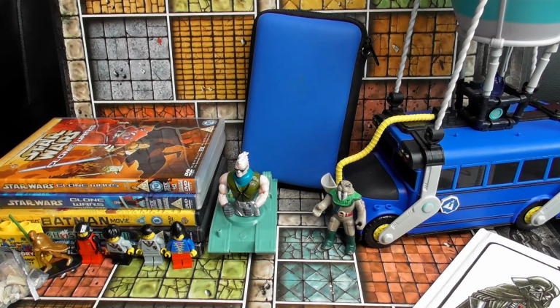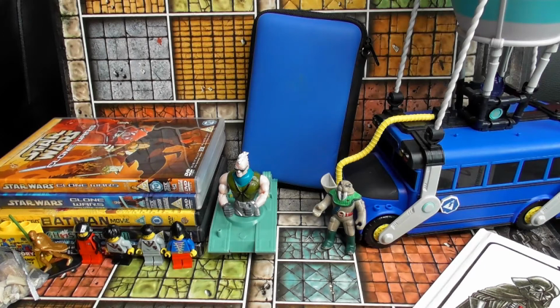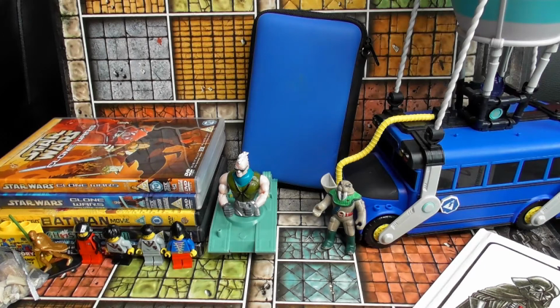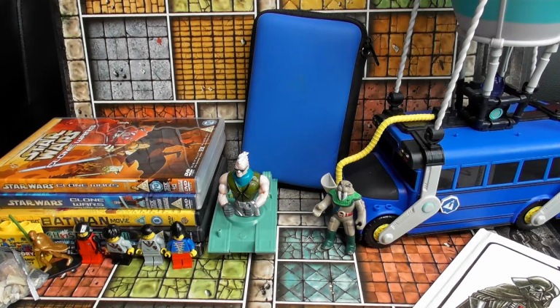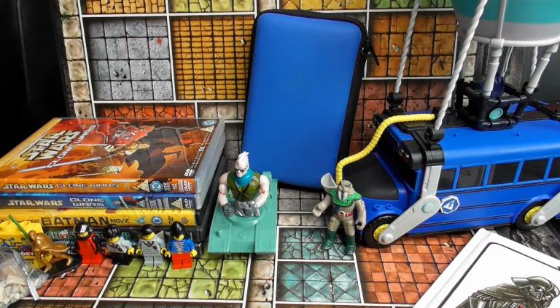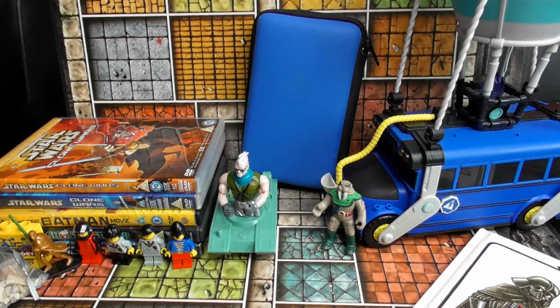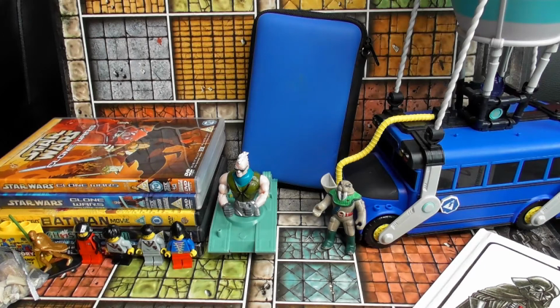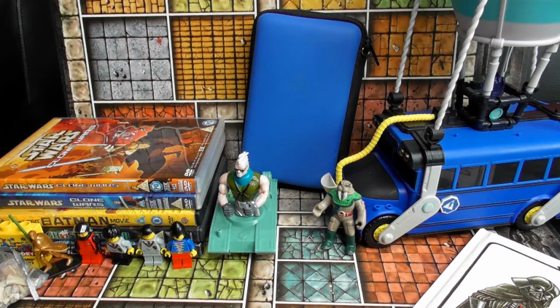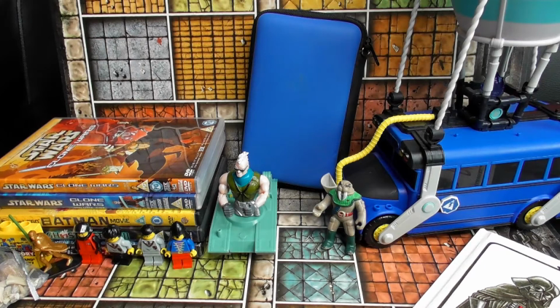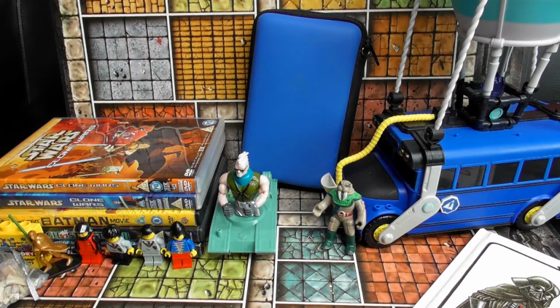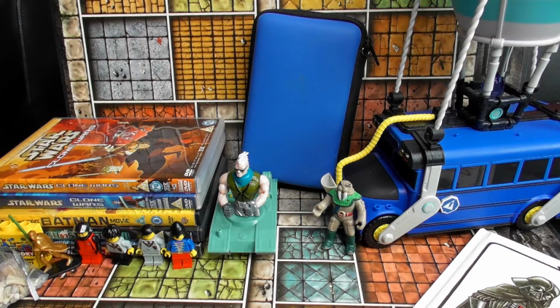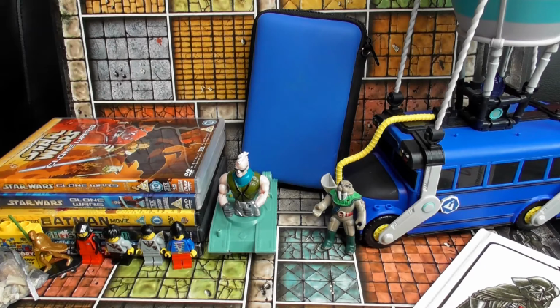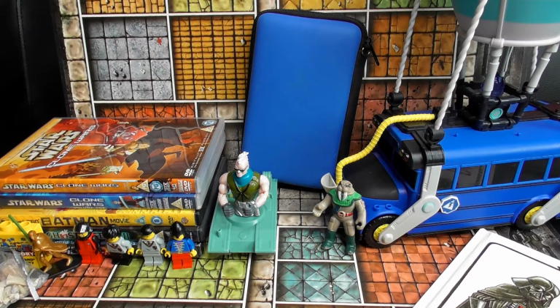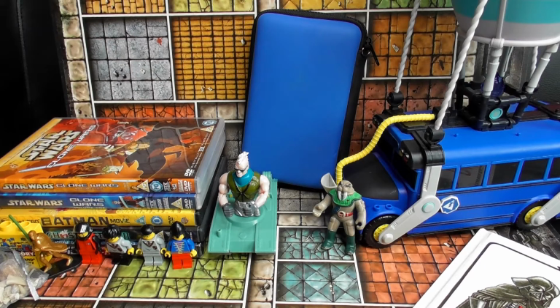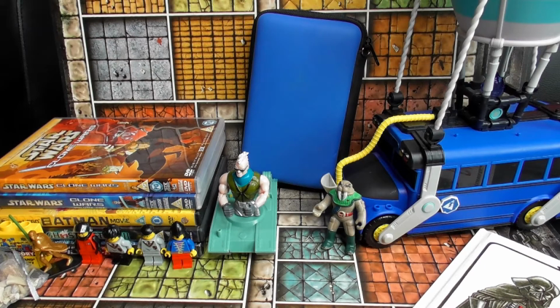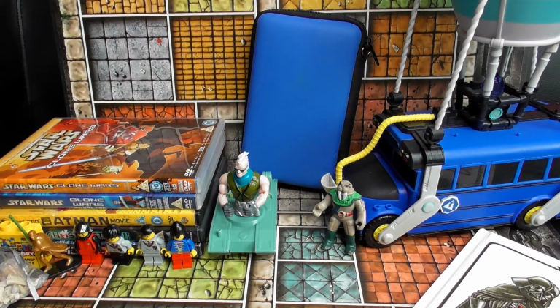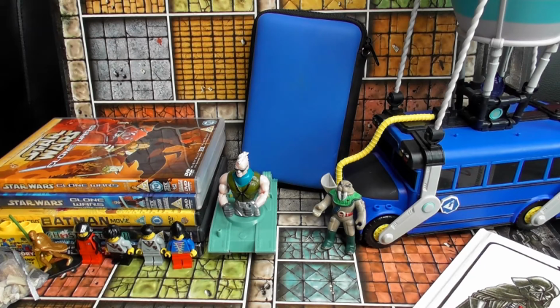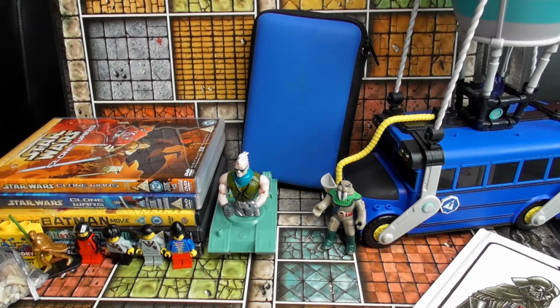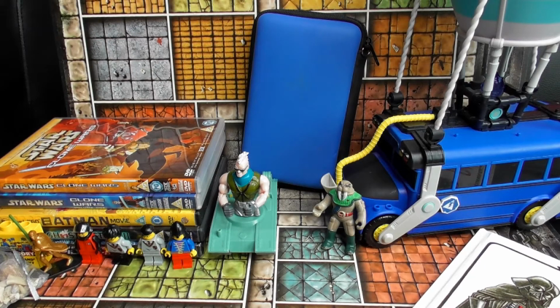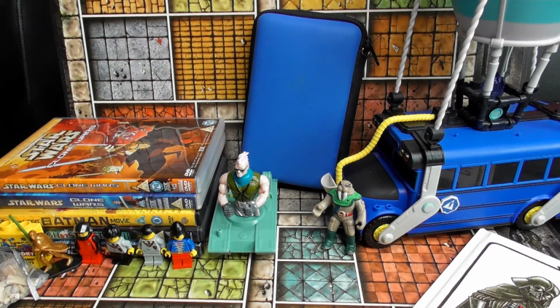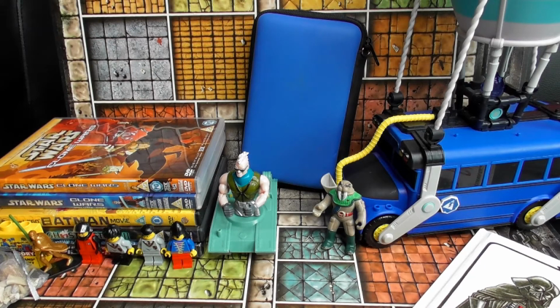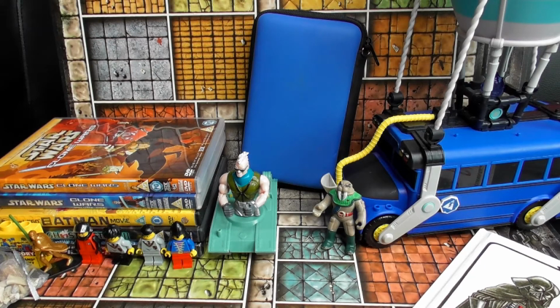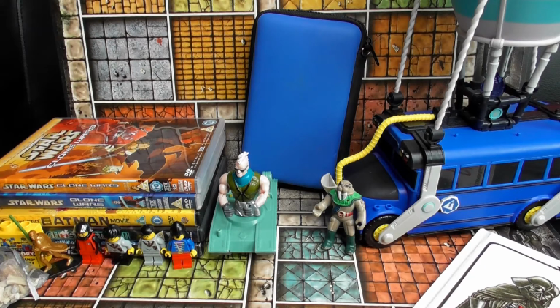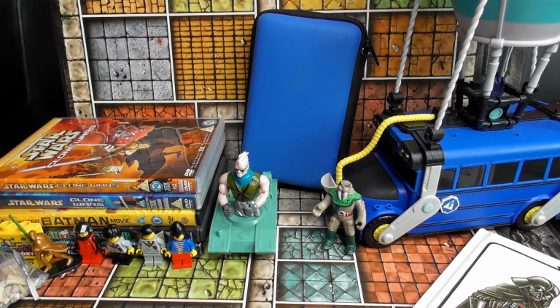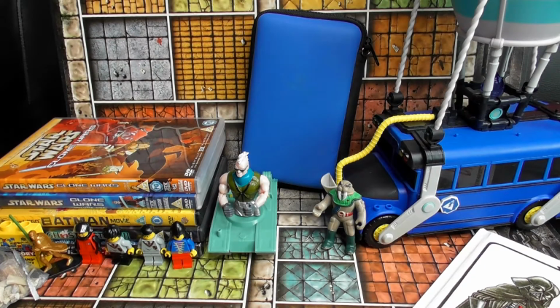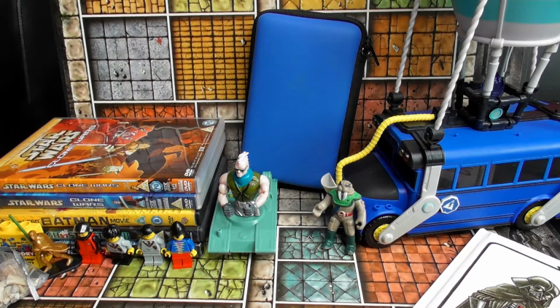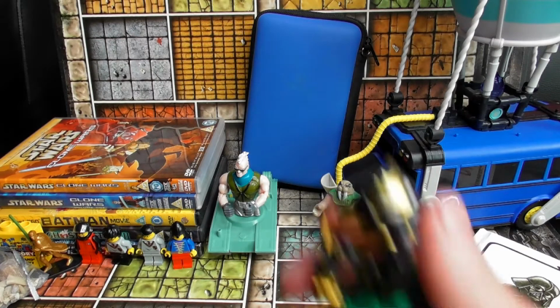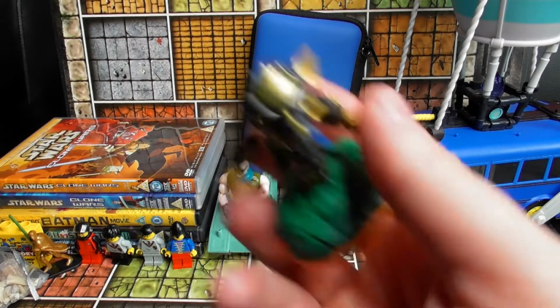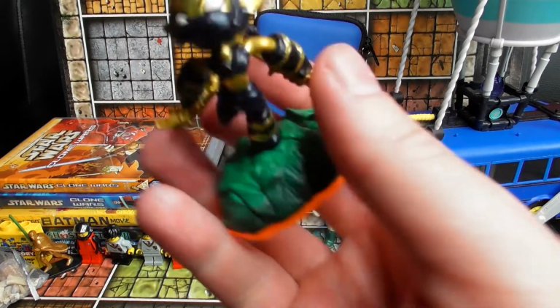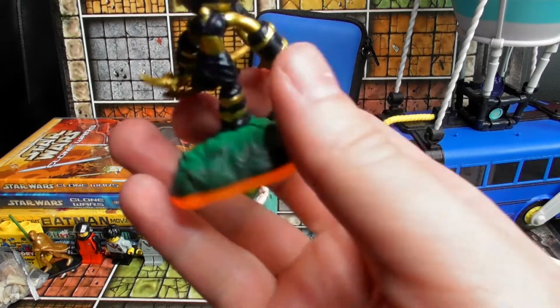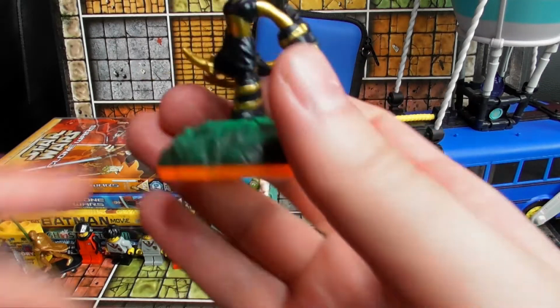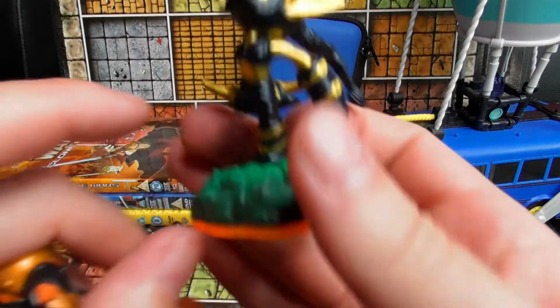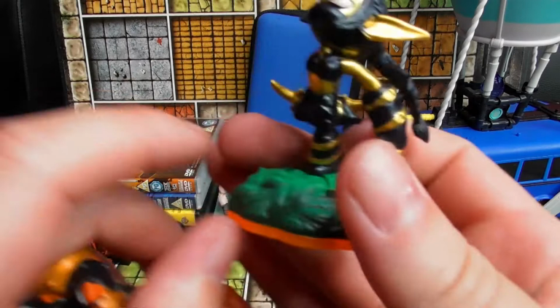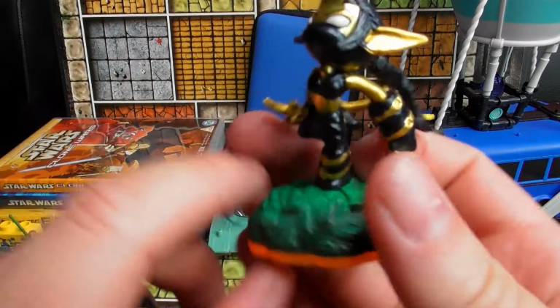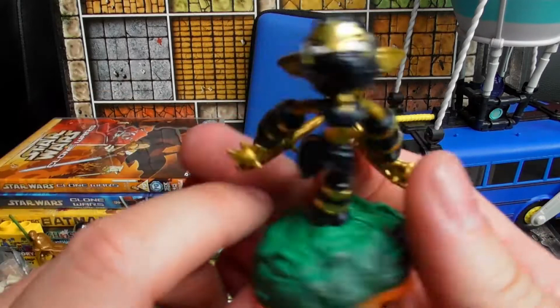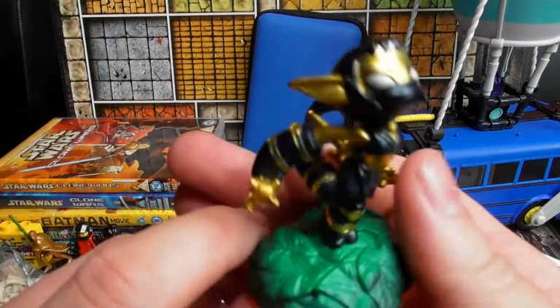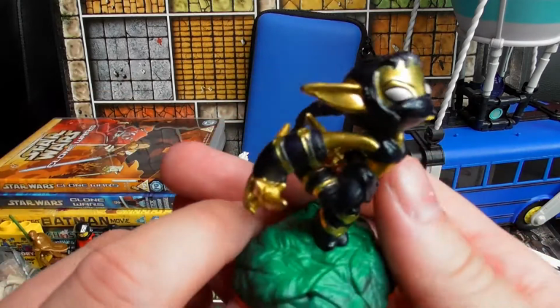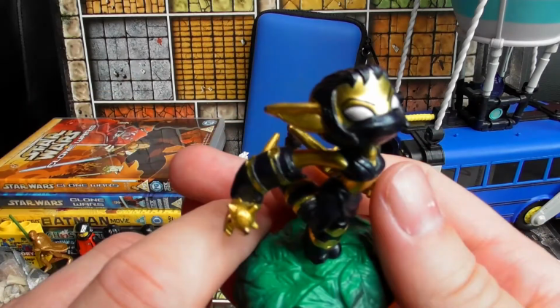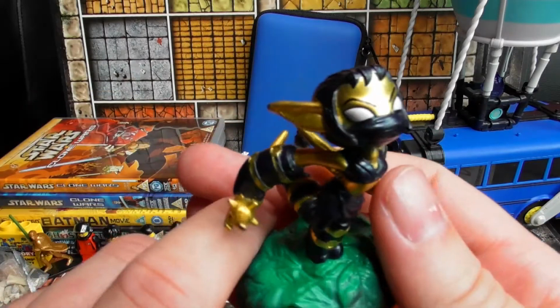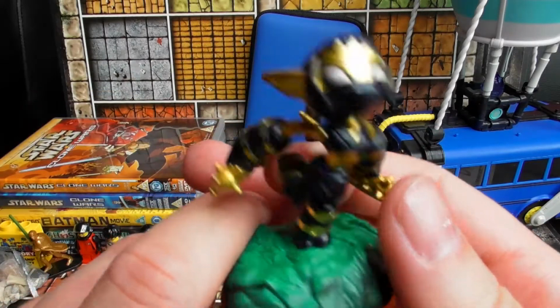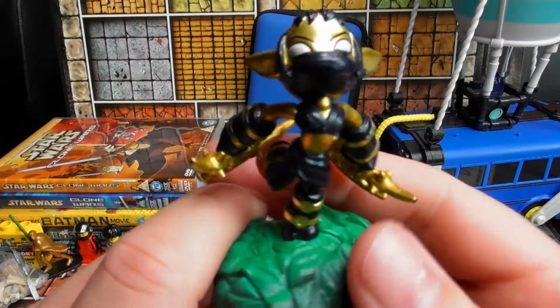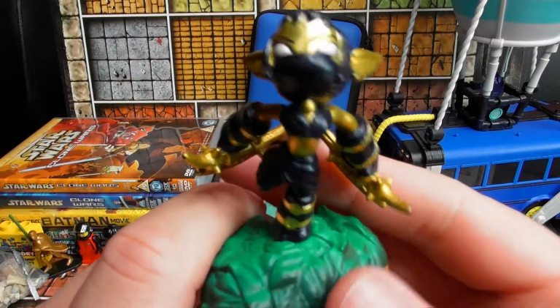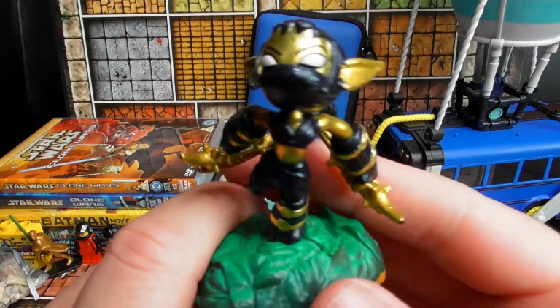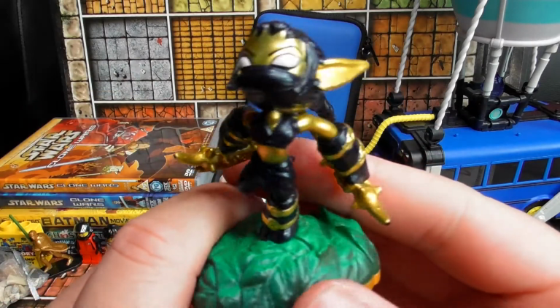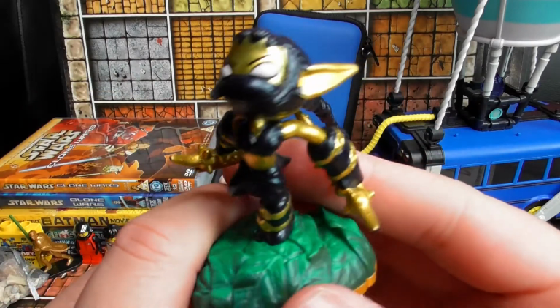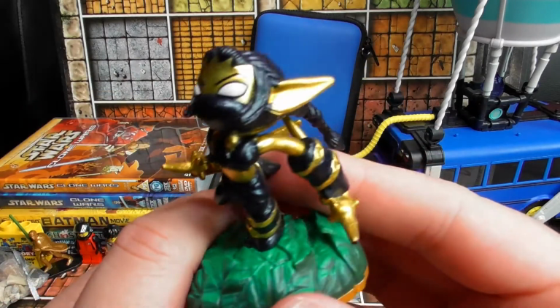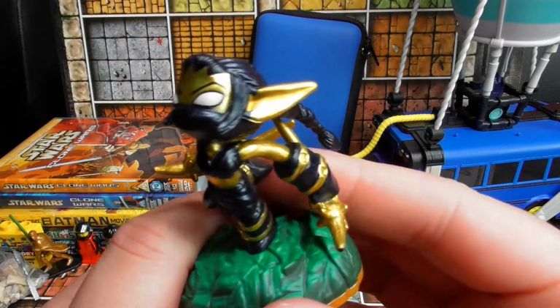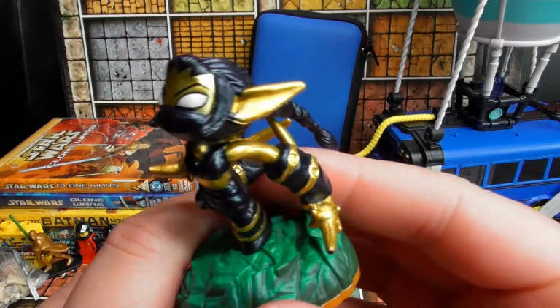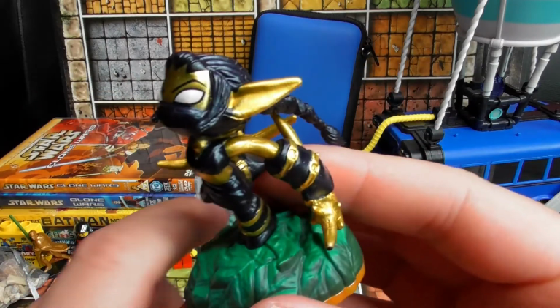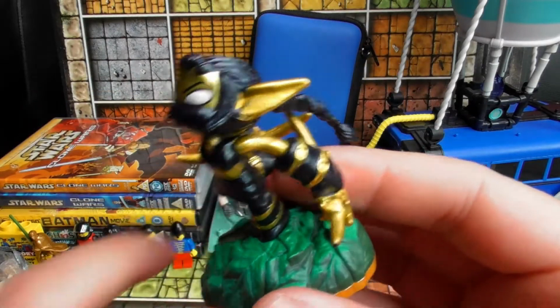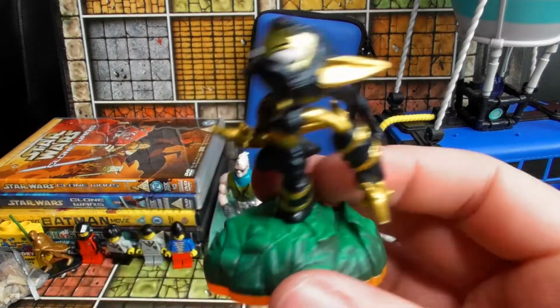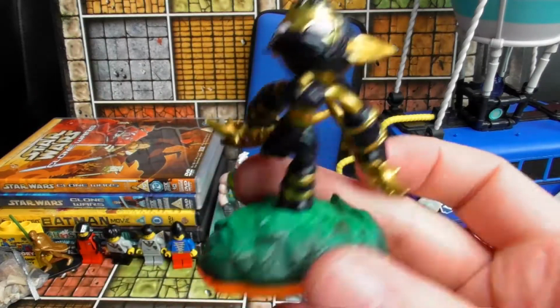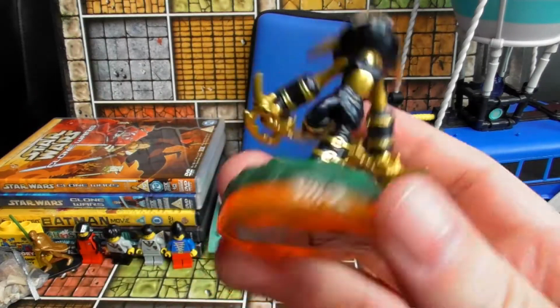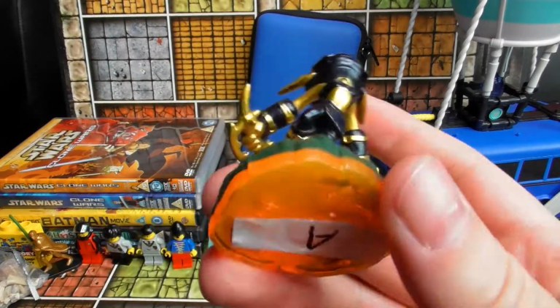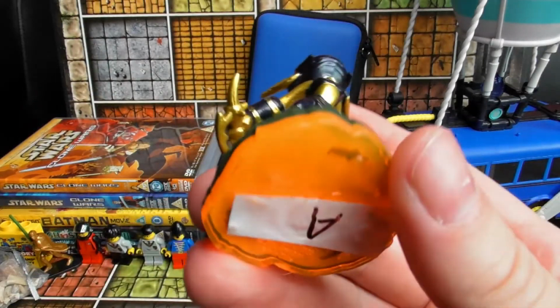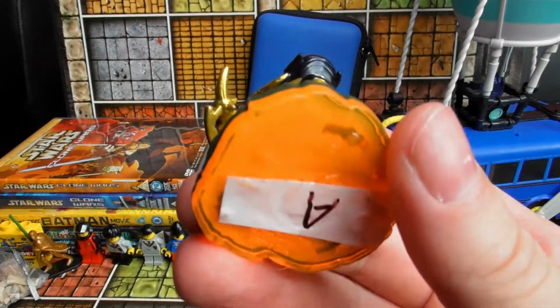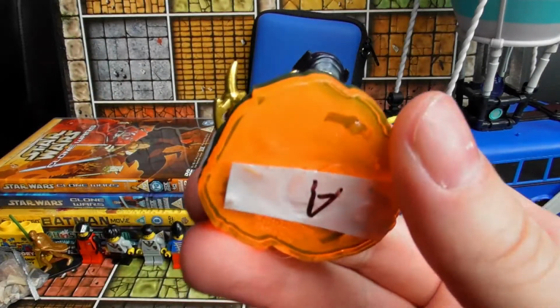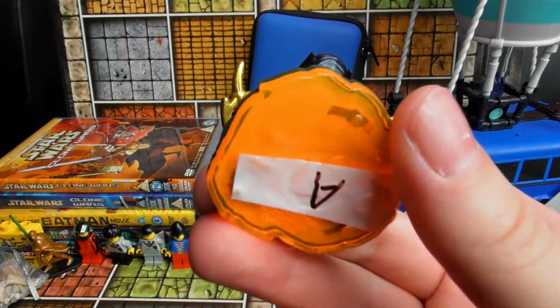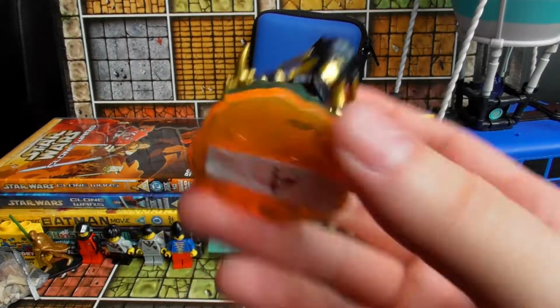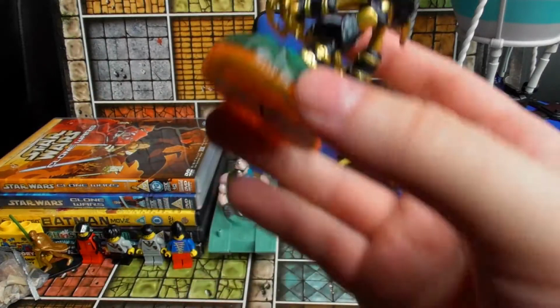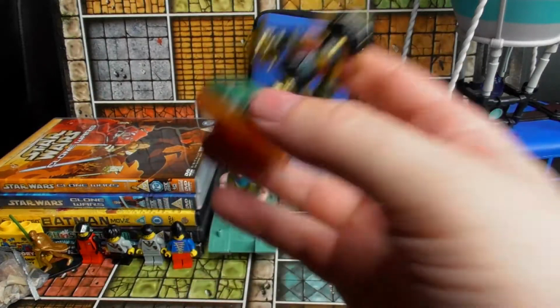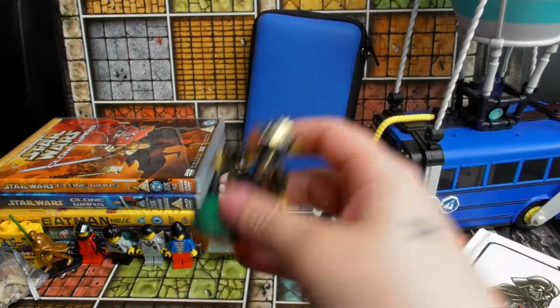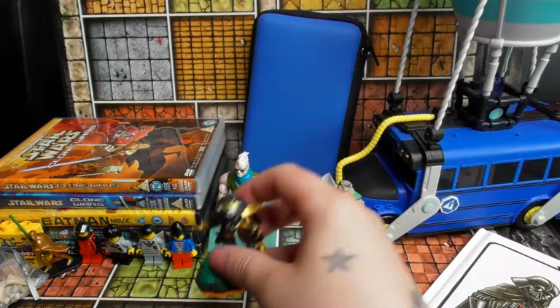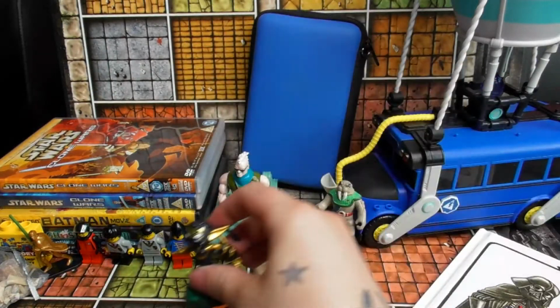I also picked up a Skylanders — a legendary one, I can't remember the name — and that was 20p.